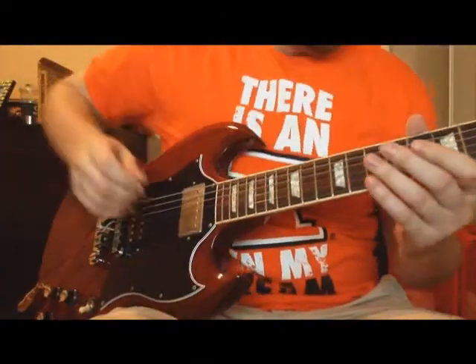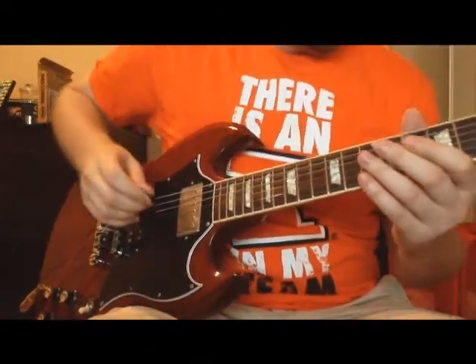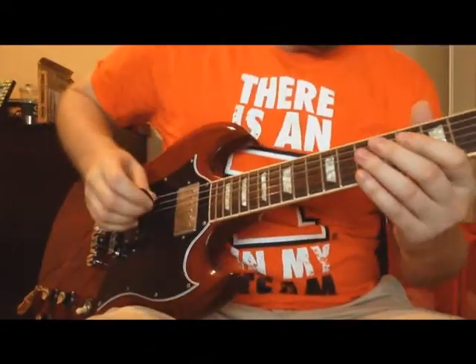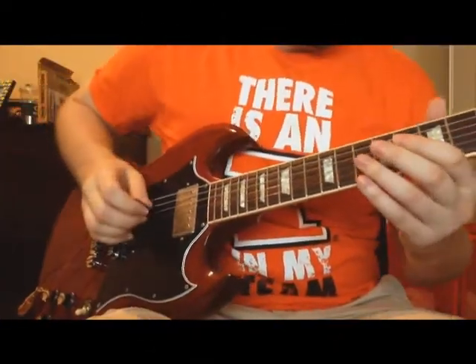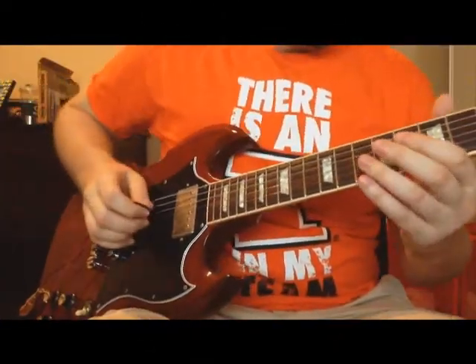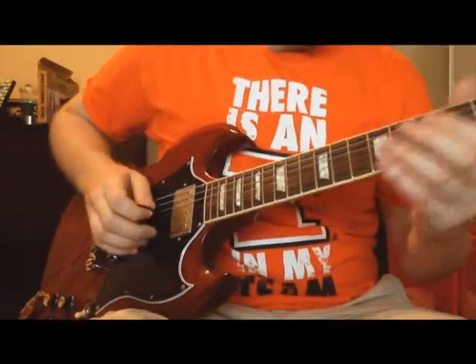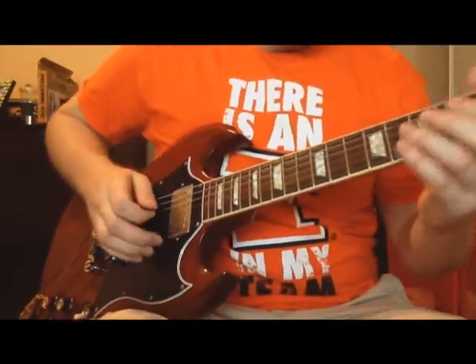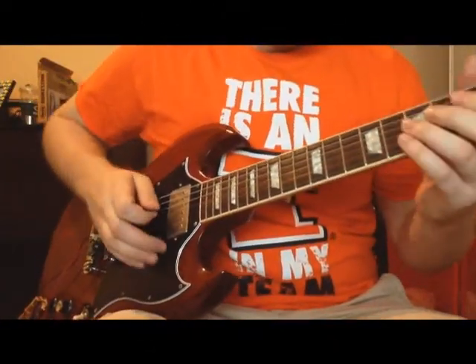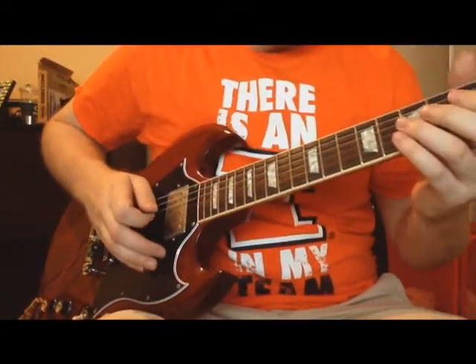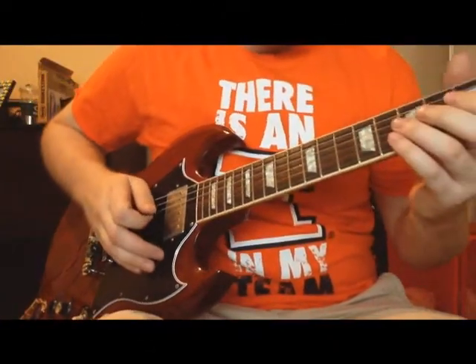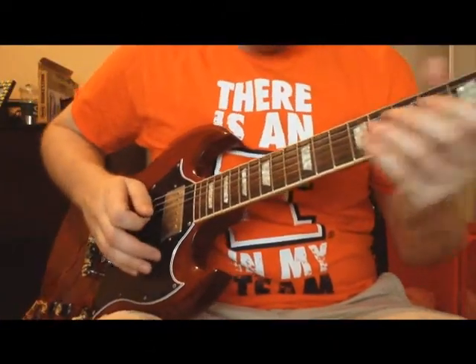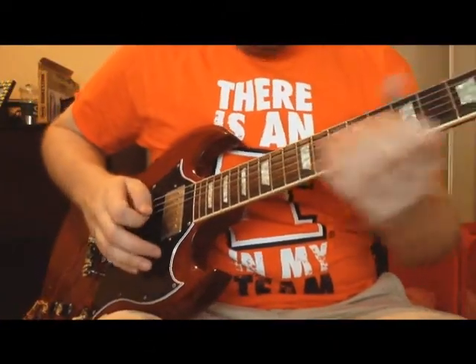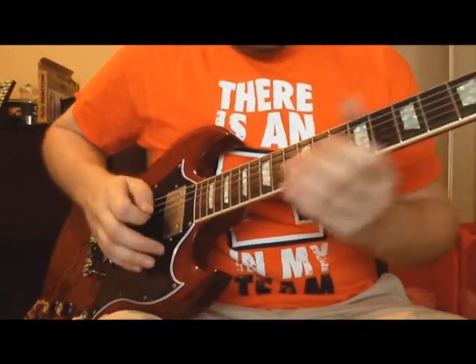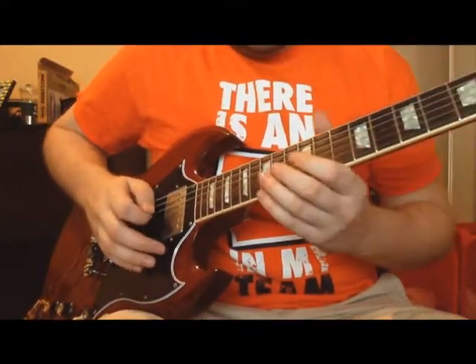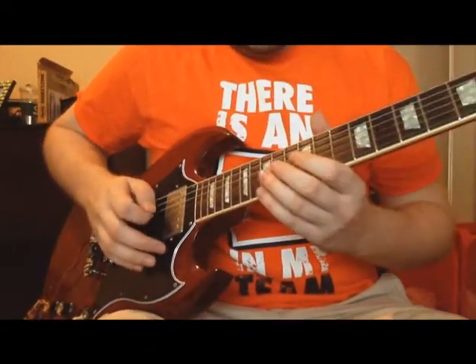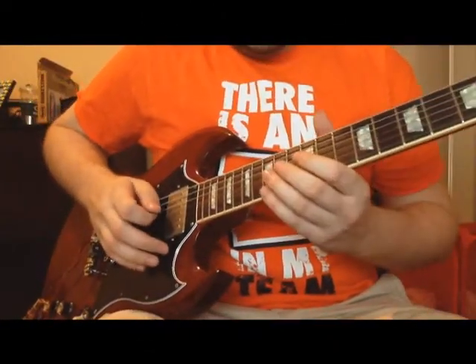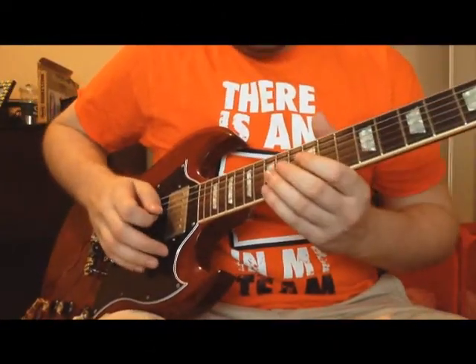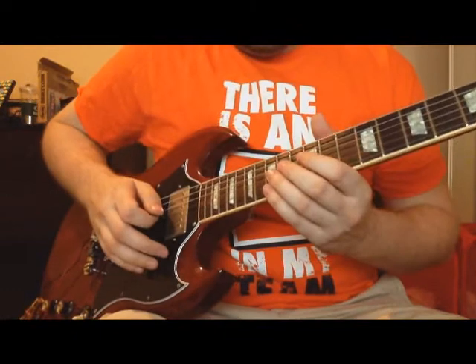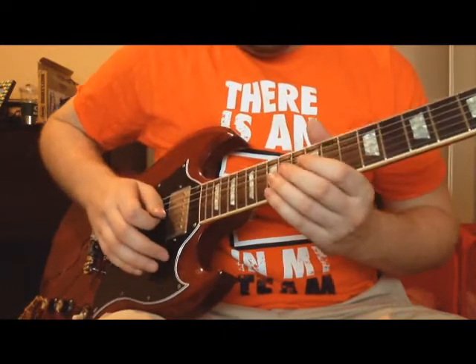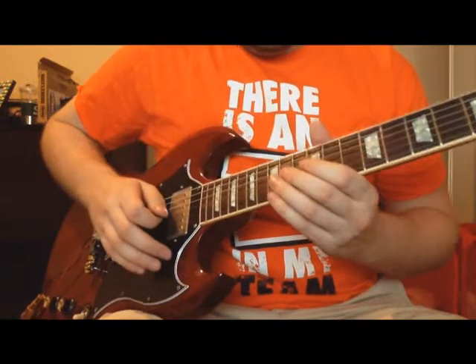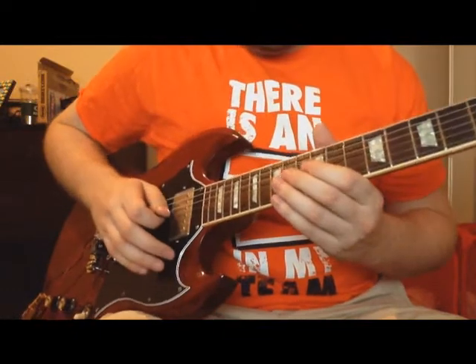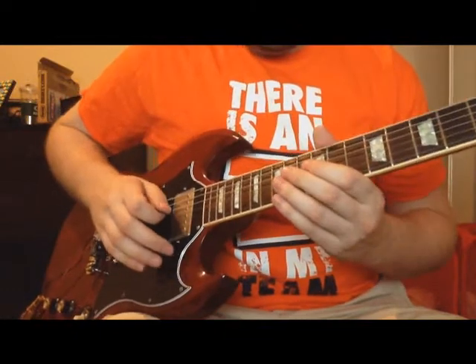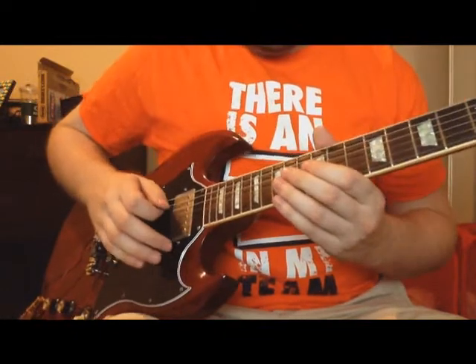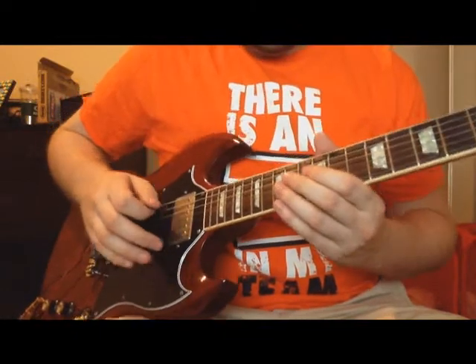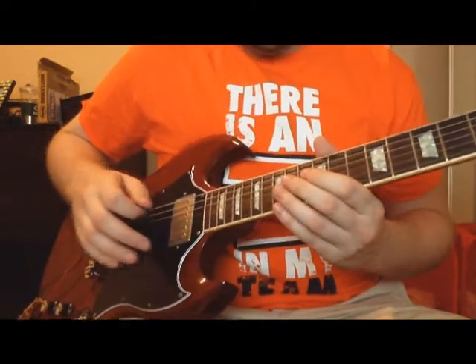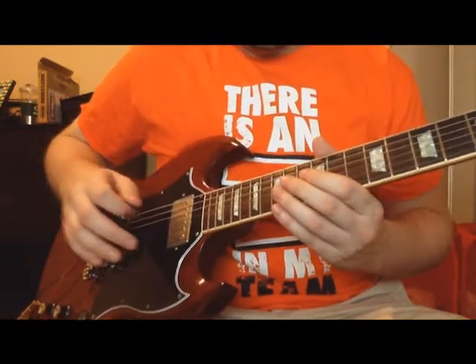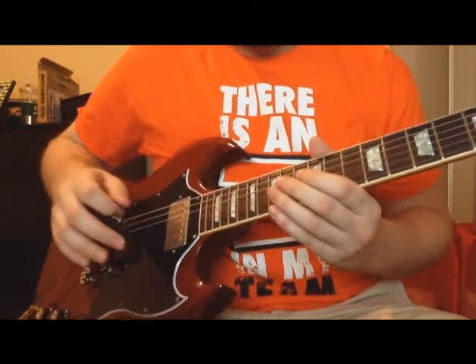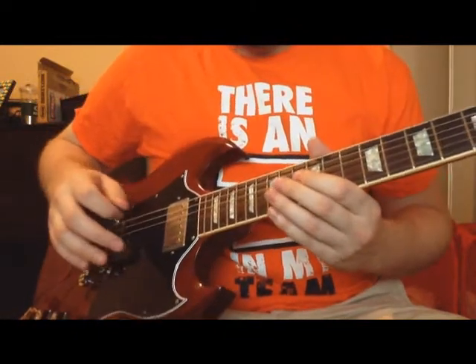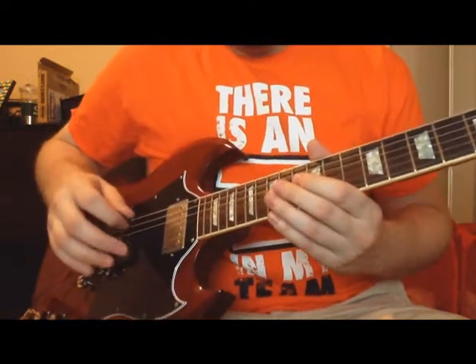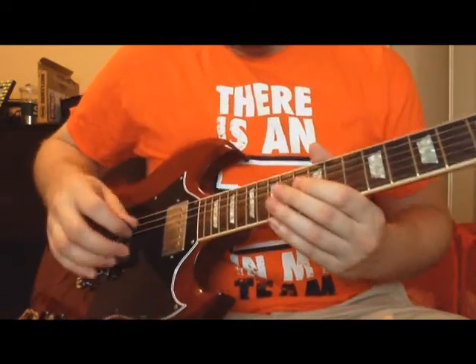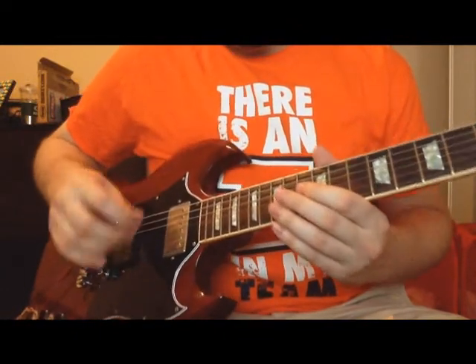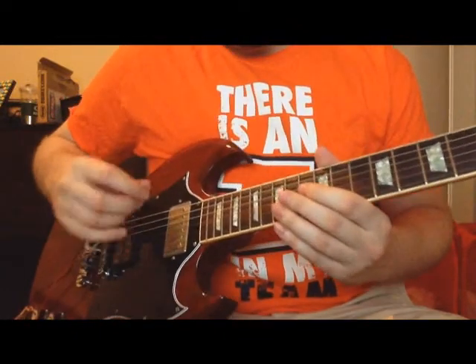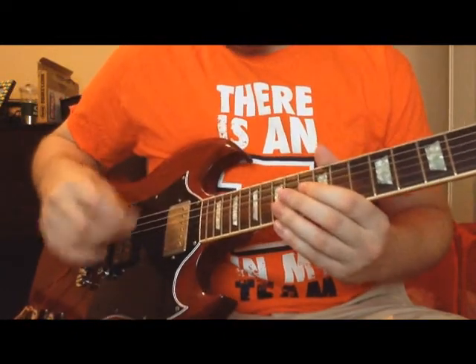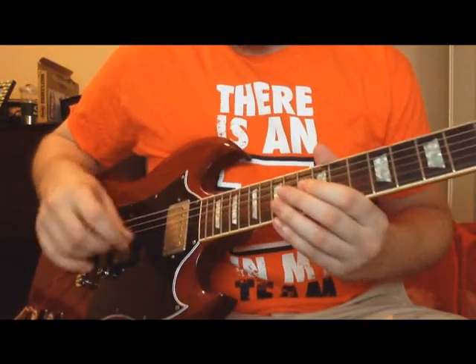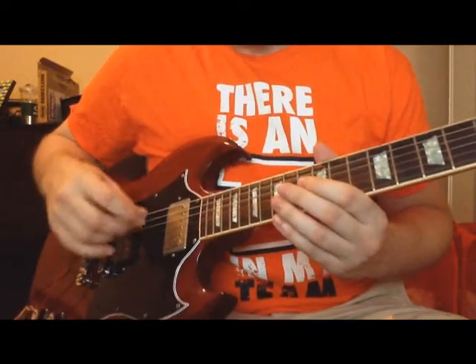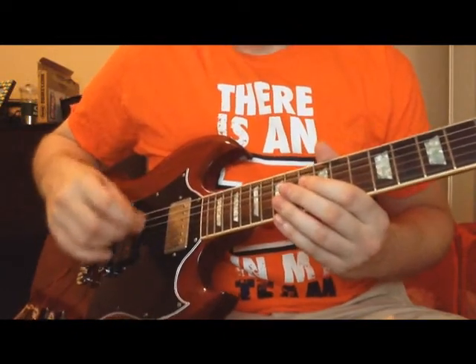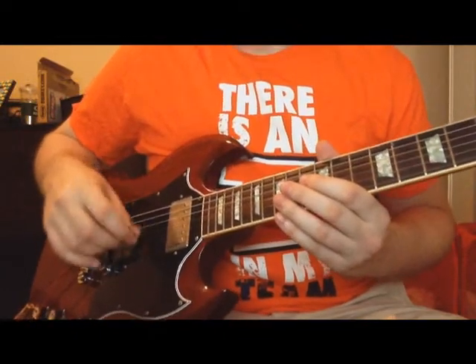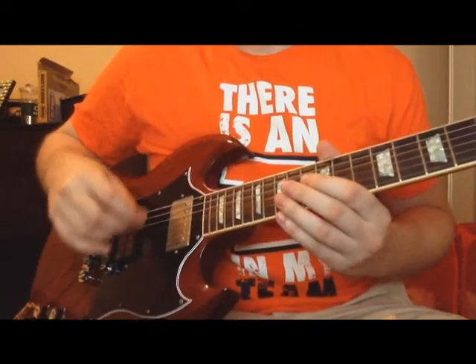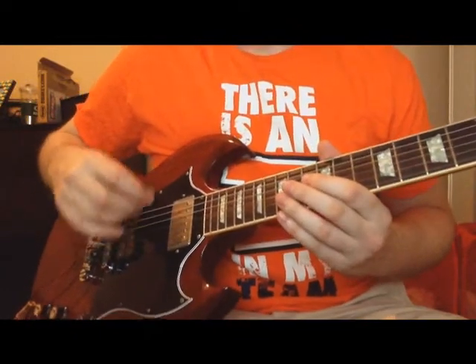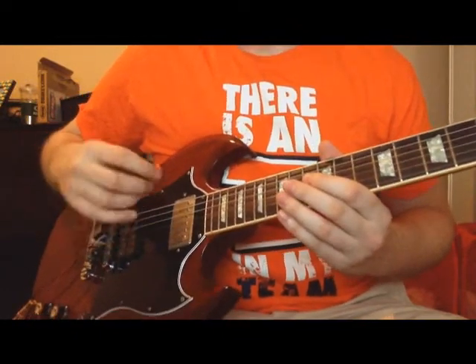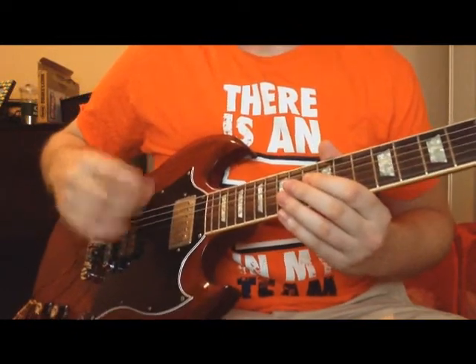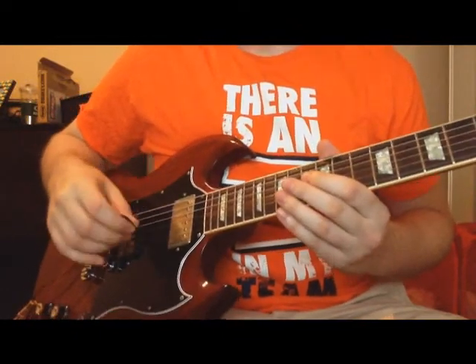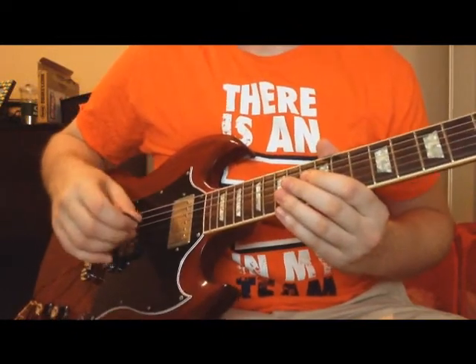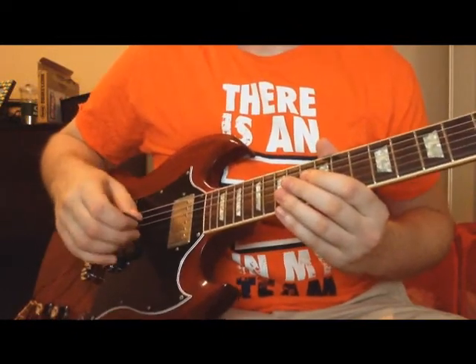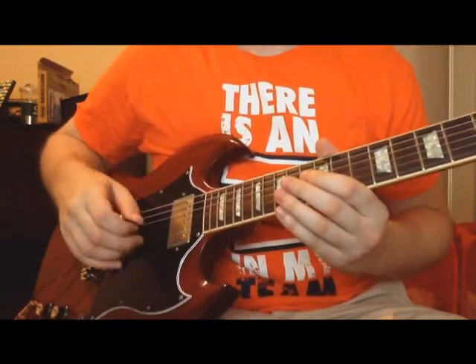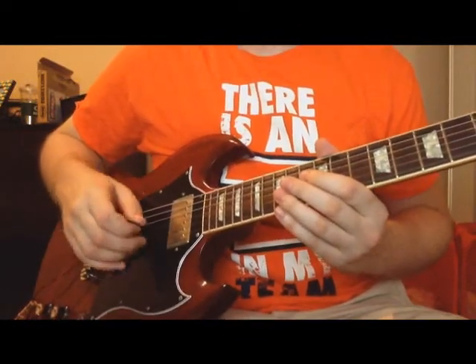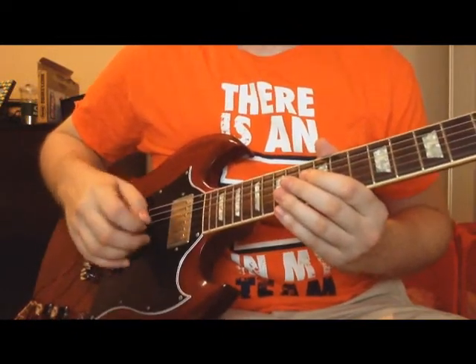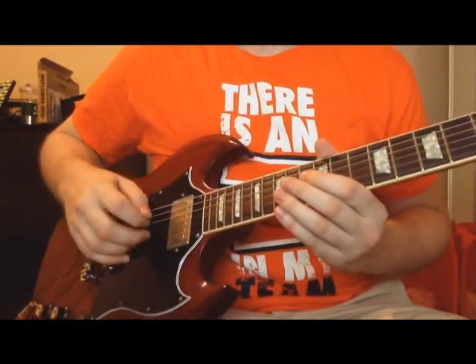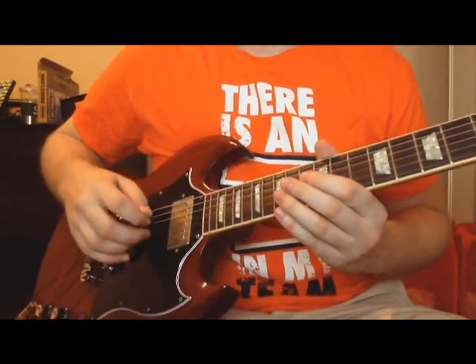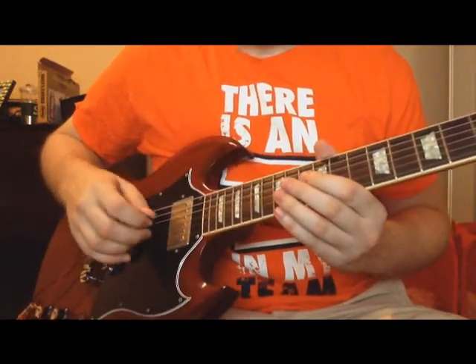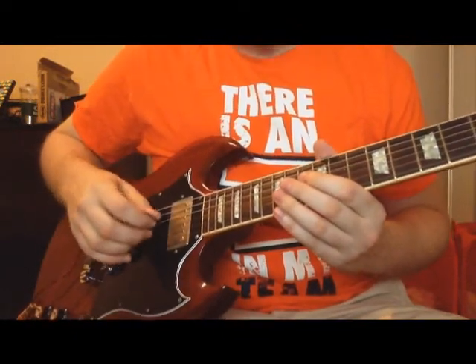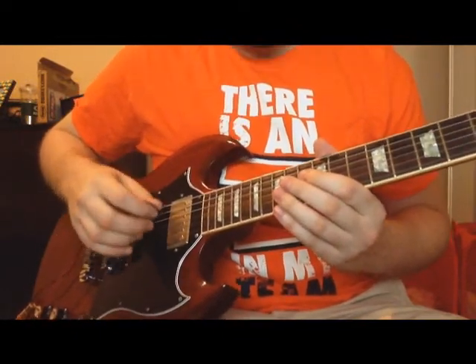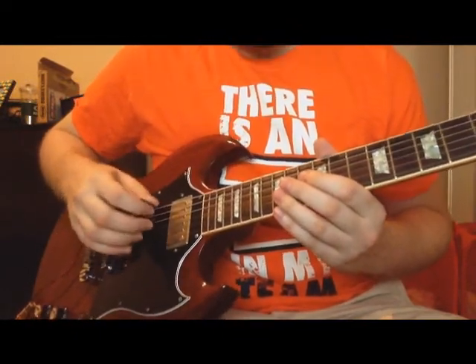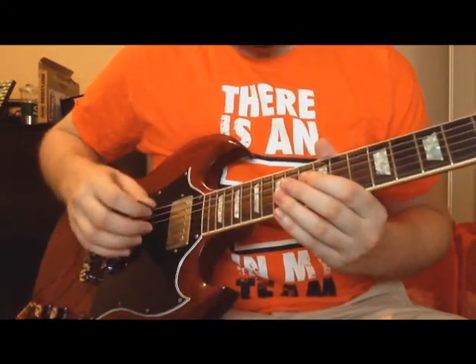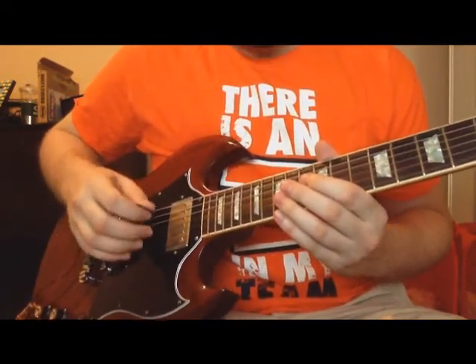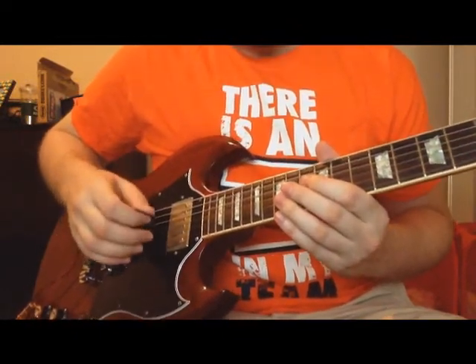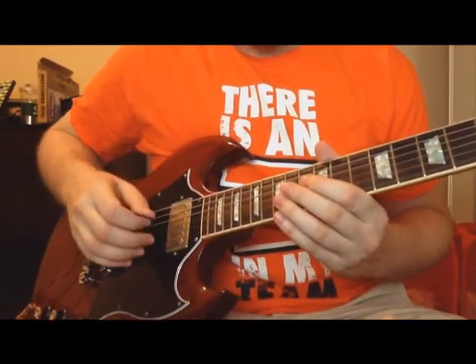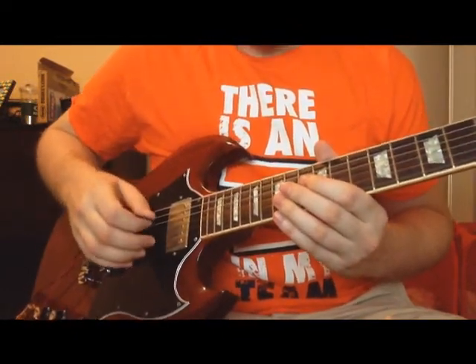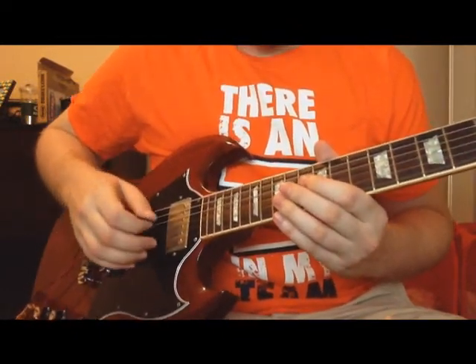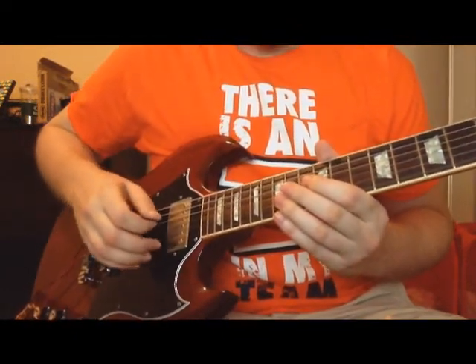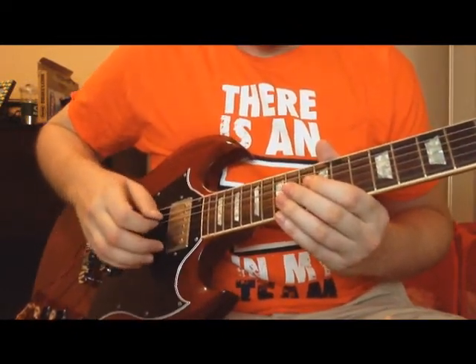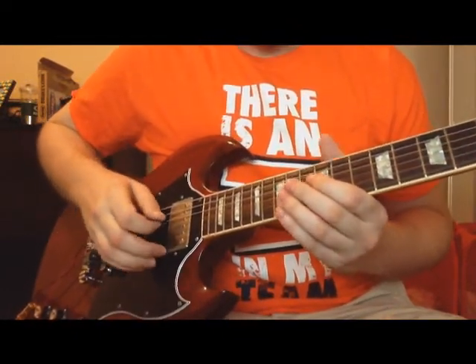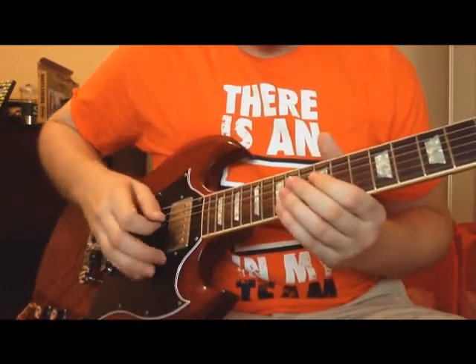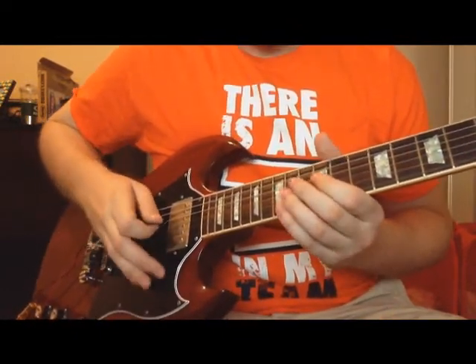So here's a little demo of the digital whammy bar in action. Right now it's set to the sensitive pitch shift, more like the floating bridge tremolo.